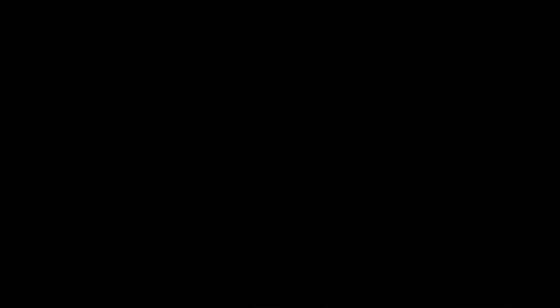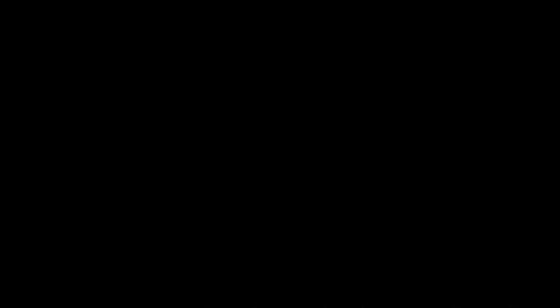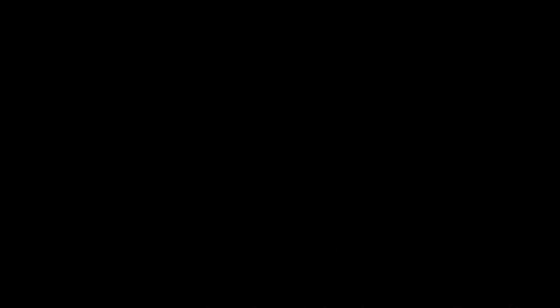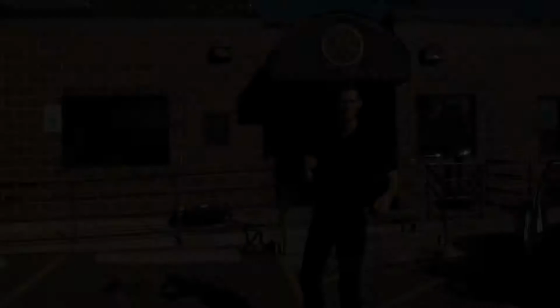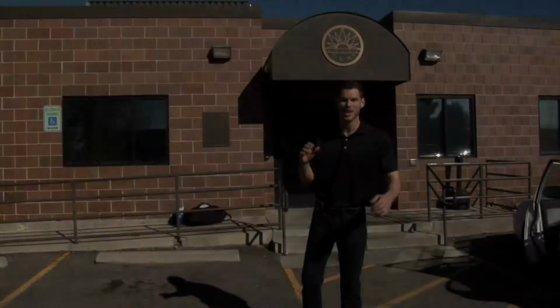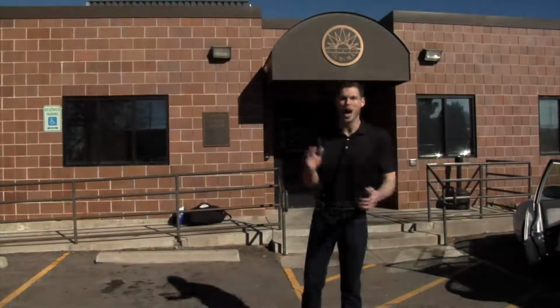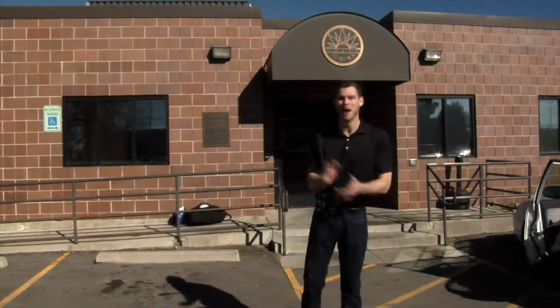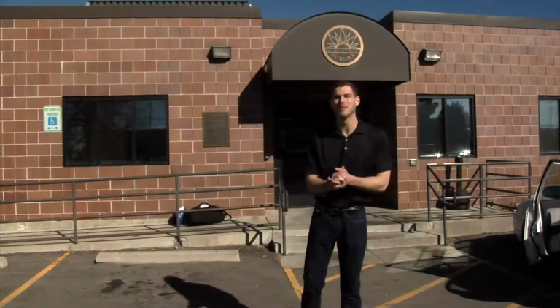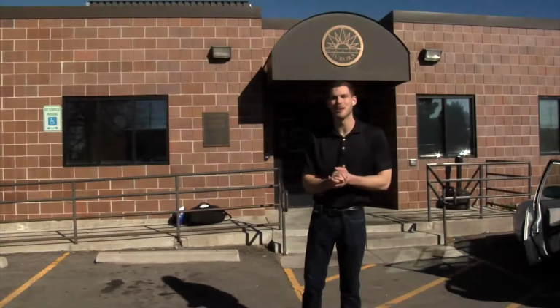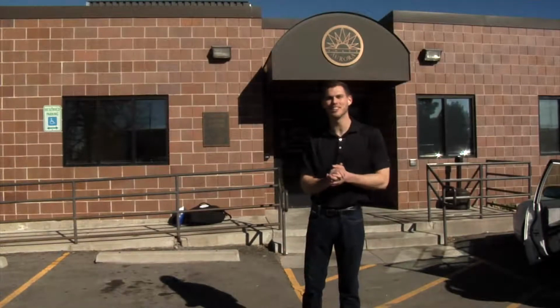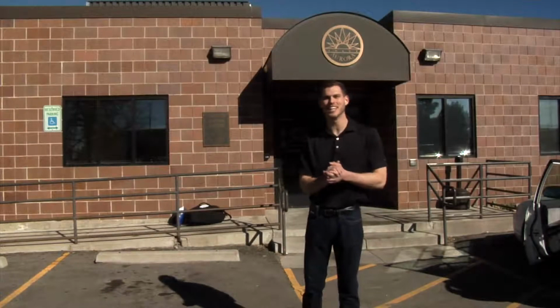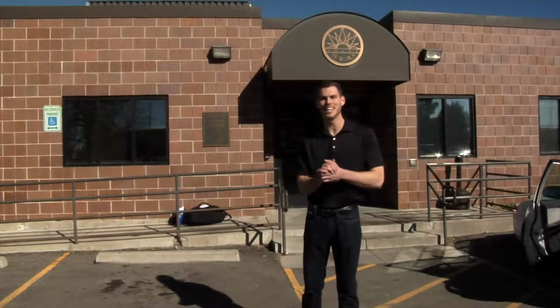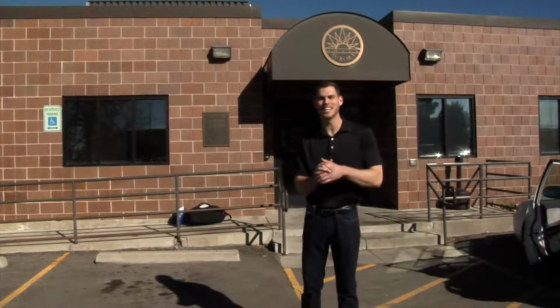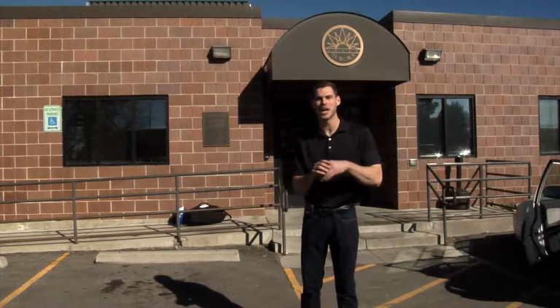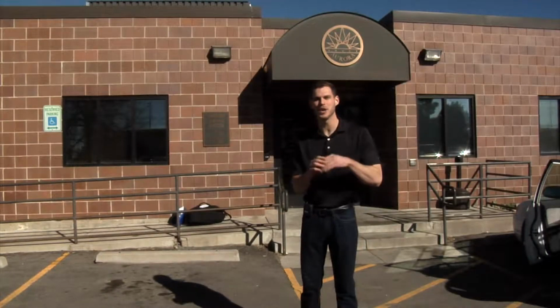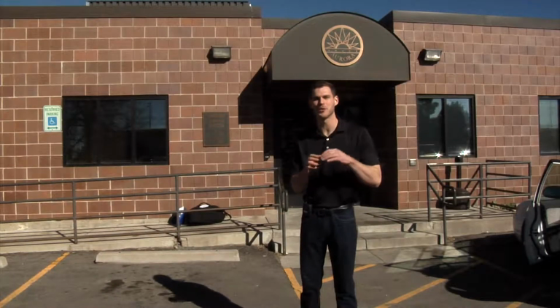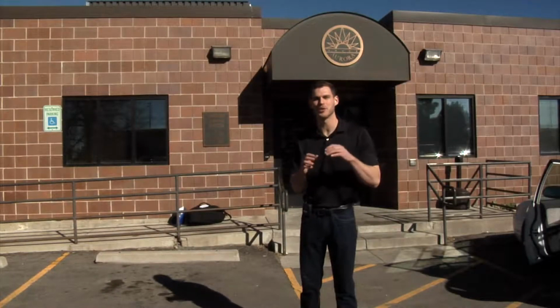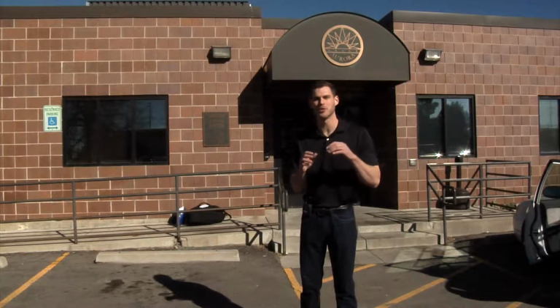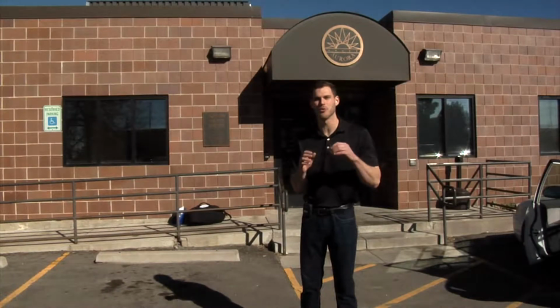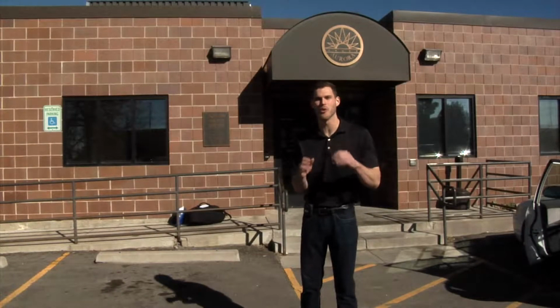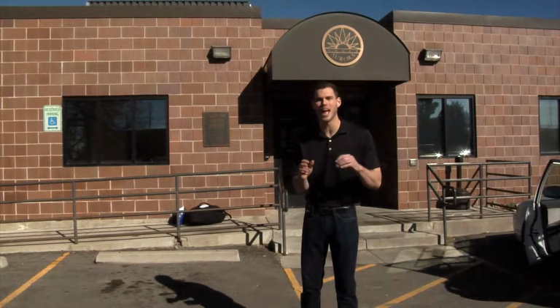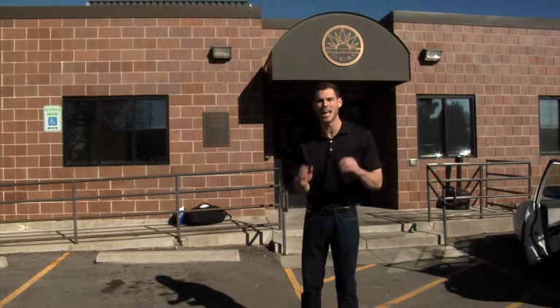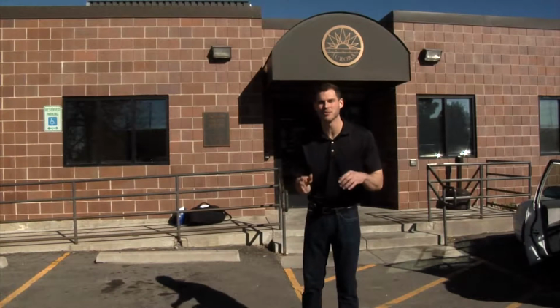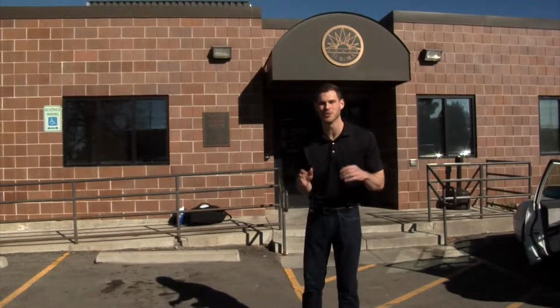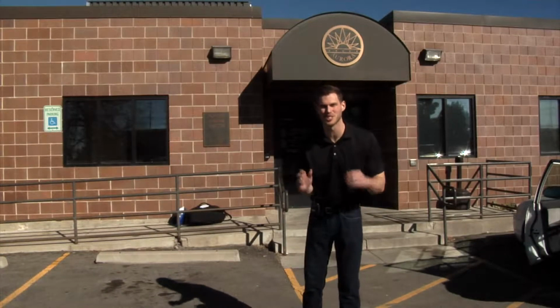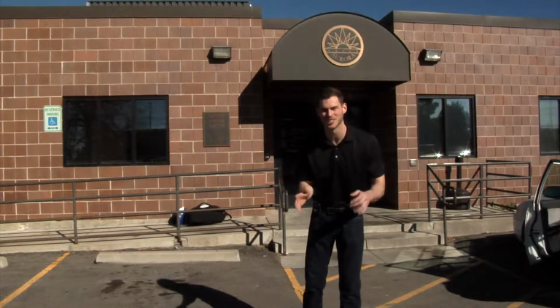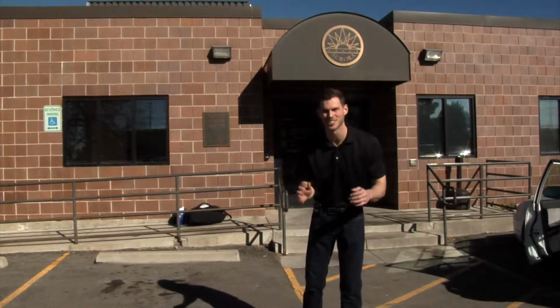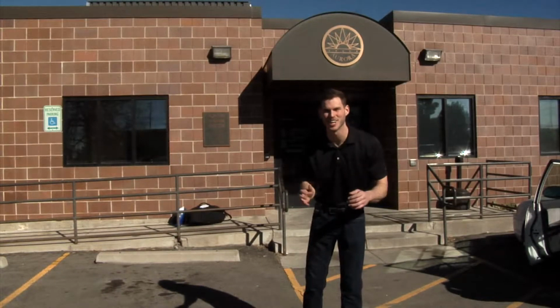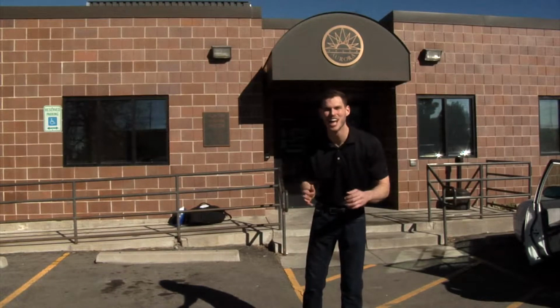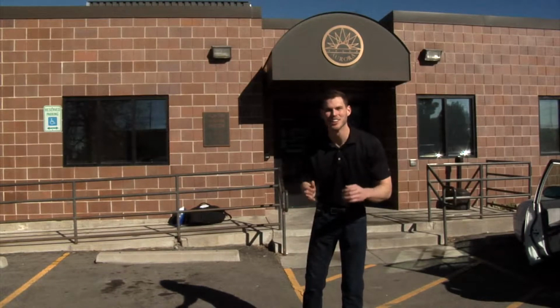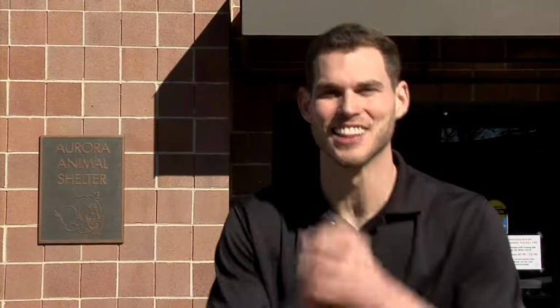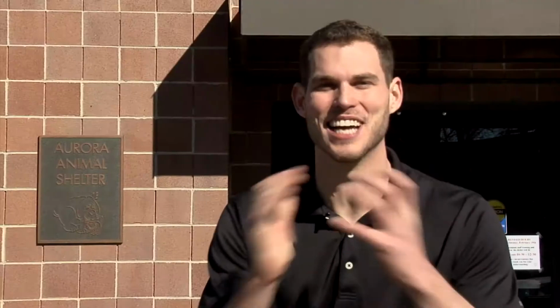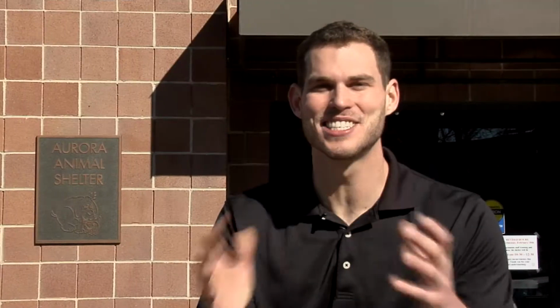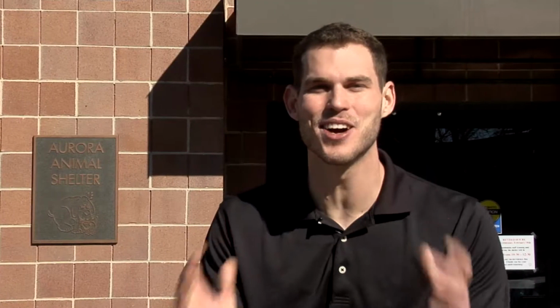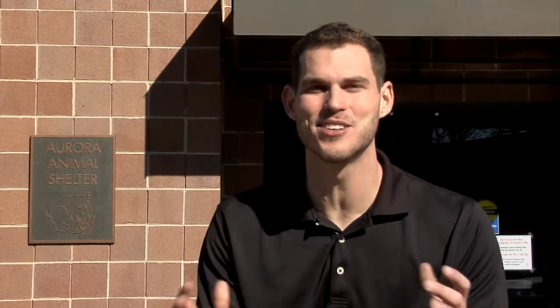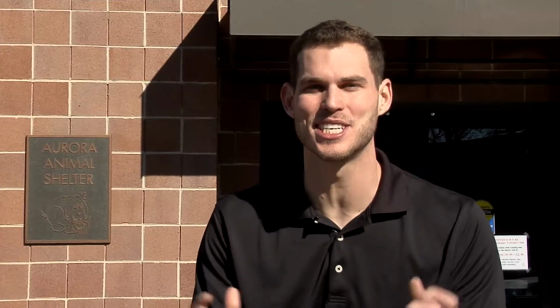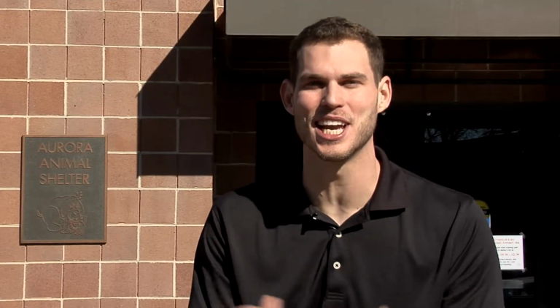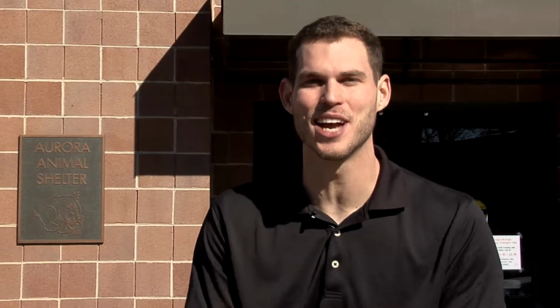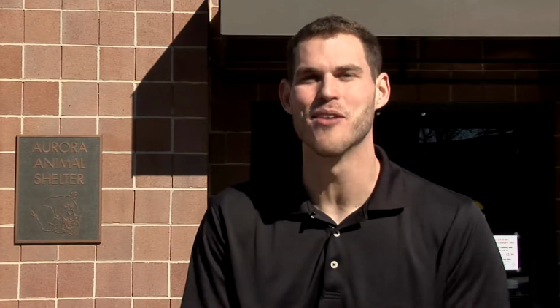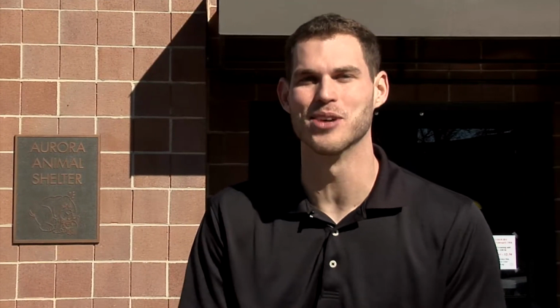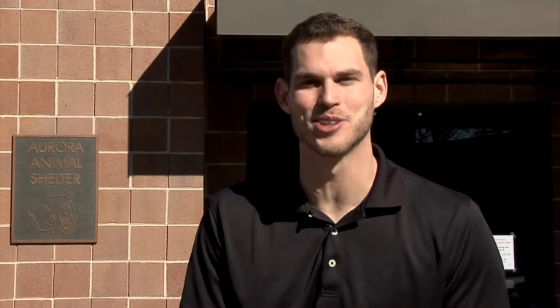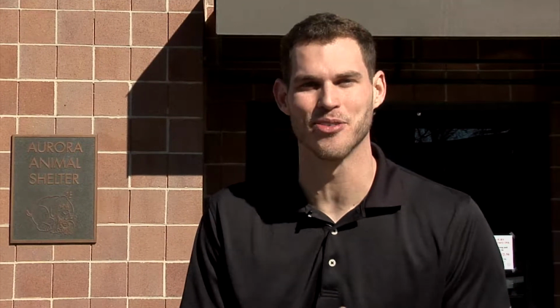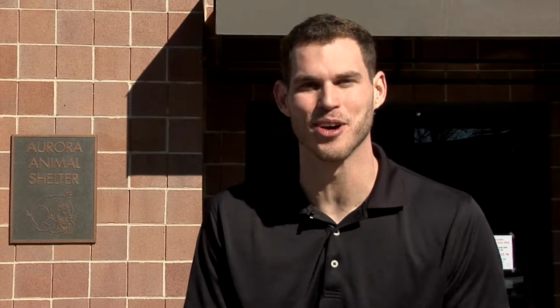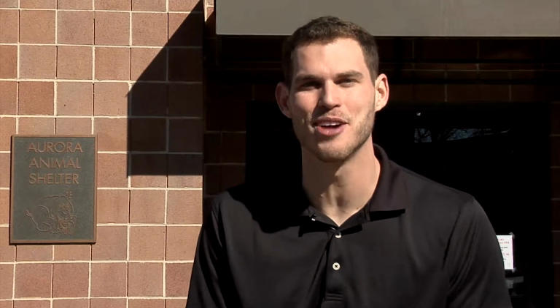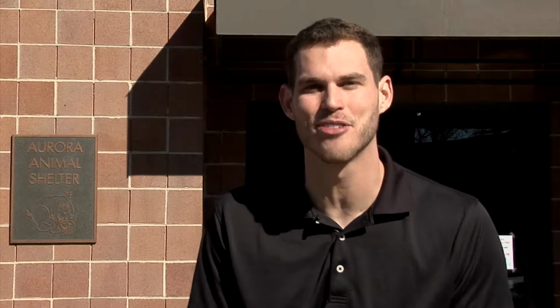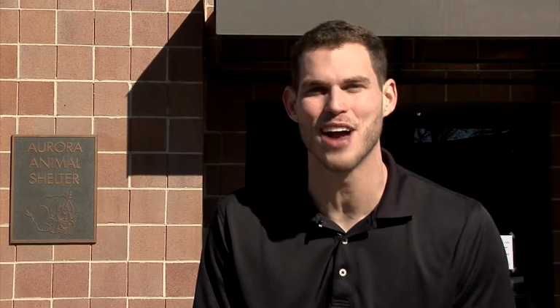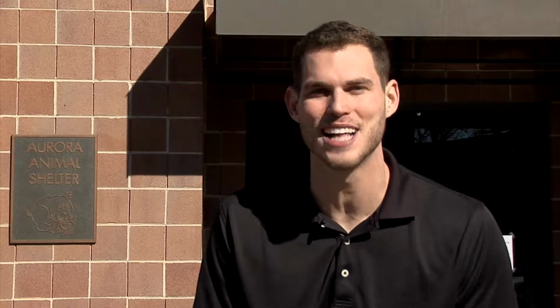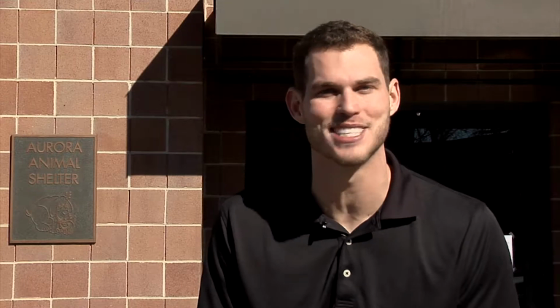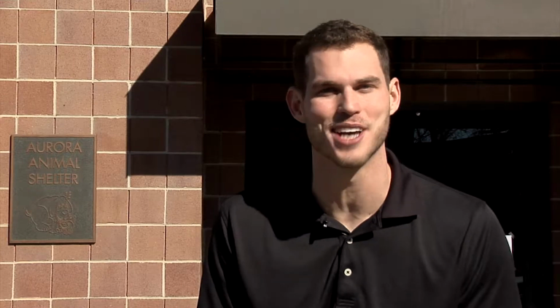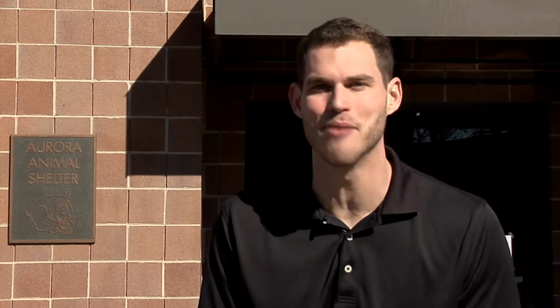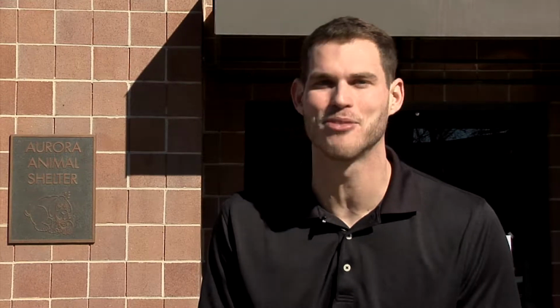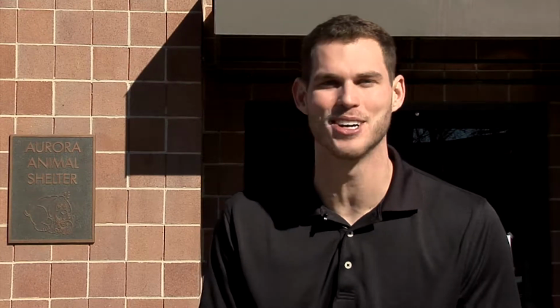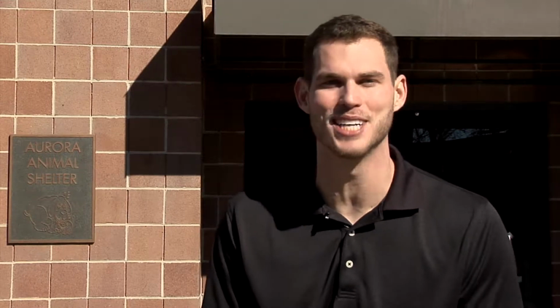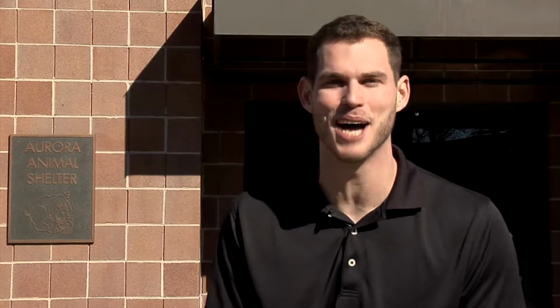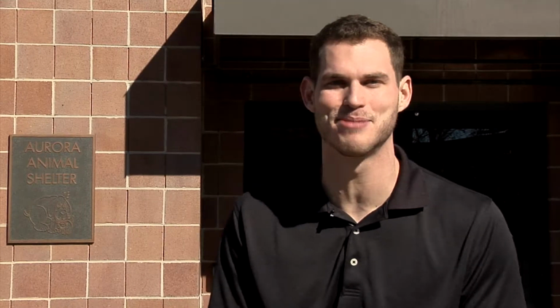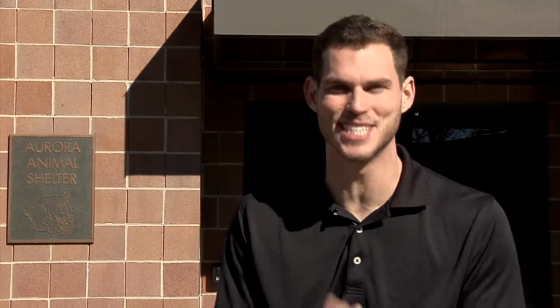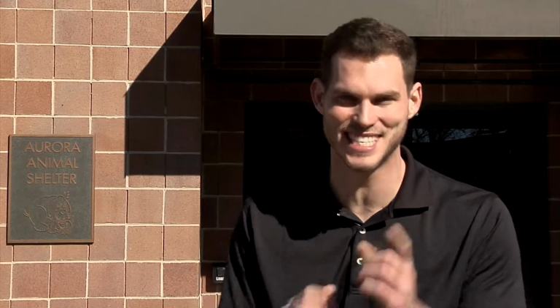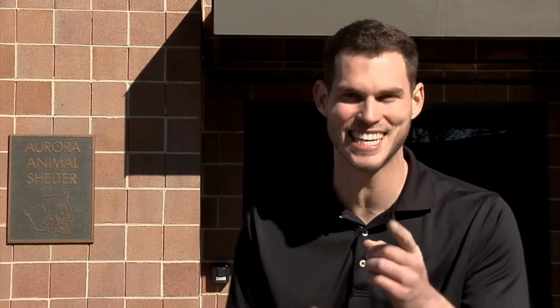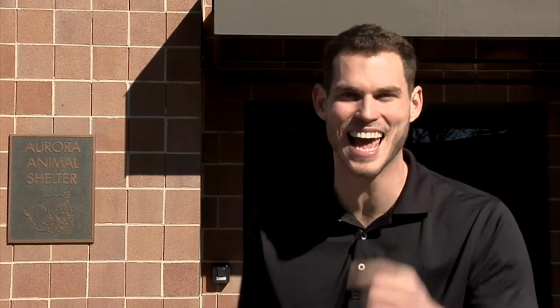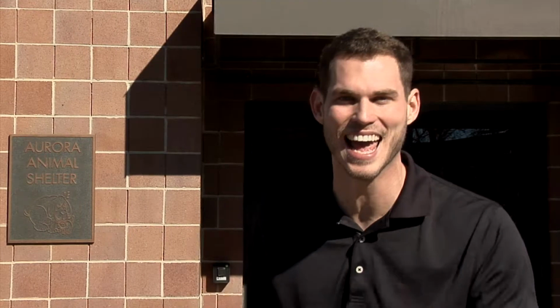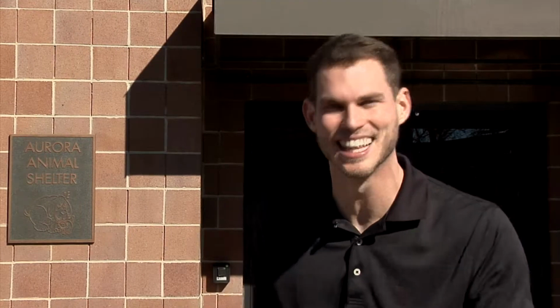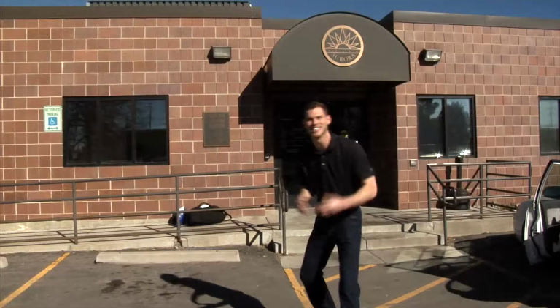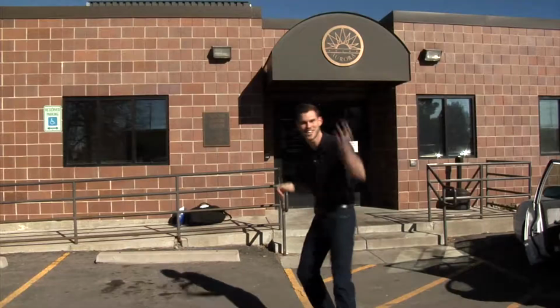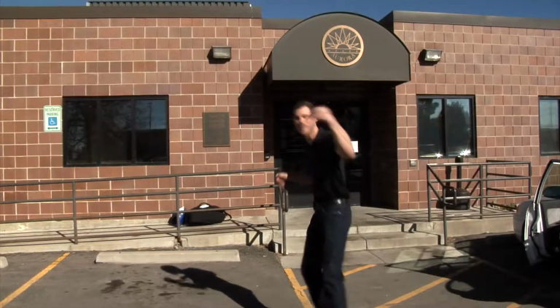I'm Kevin Keene here at the Aurora Animal Shelter. Let's go see which furry friend is up for adoption today. Let's go!